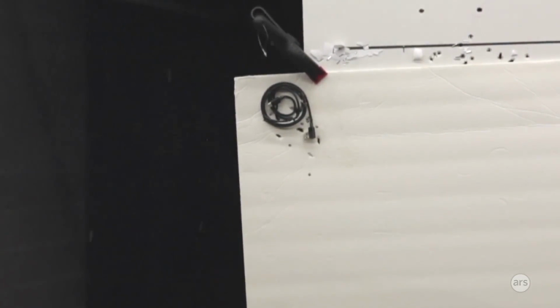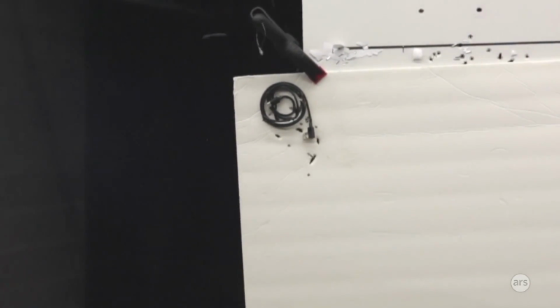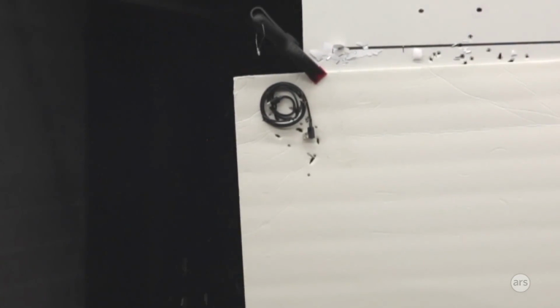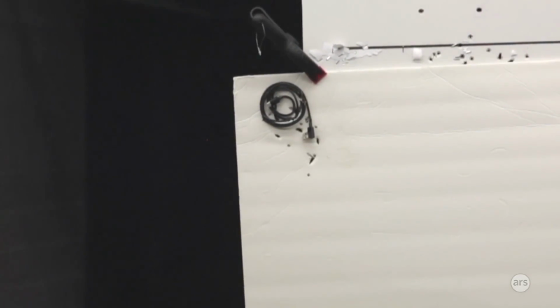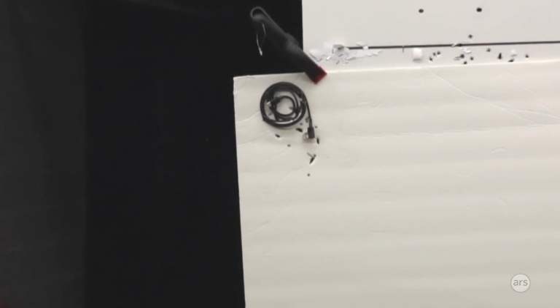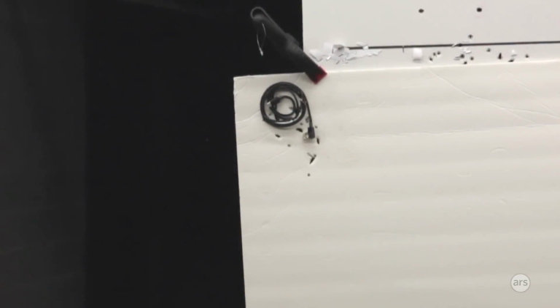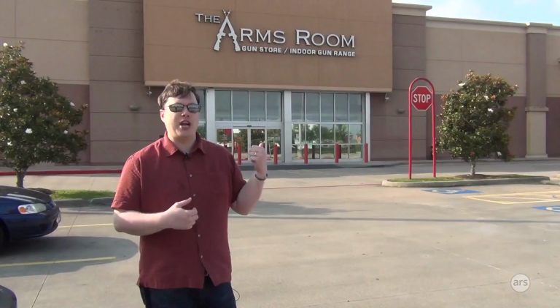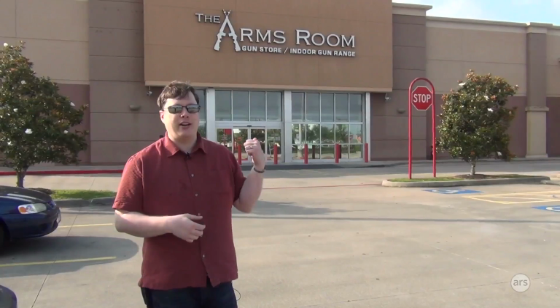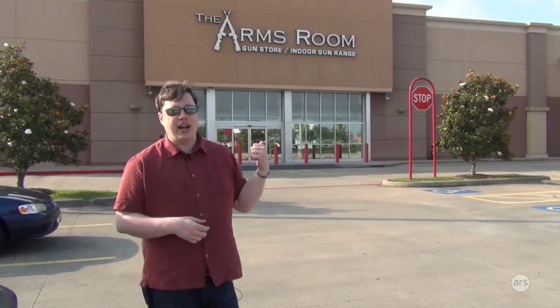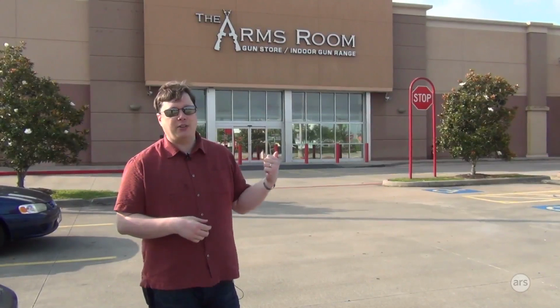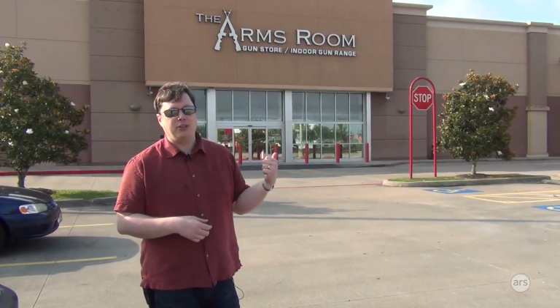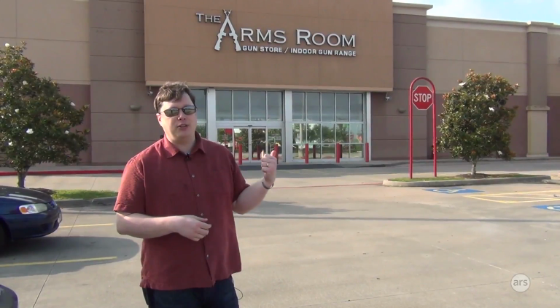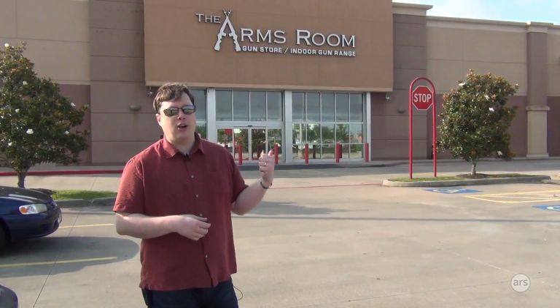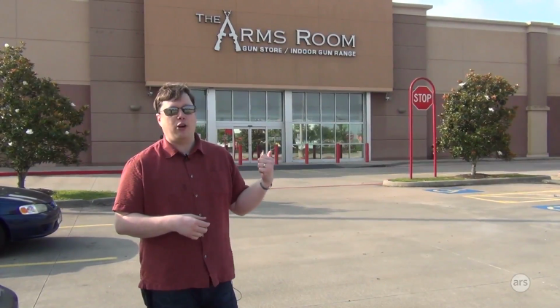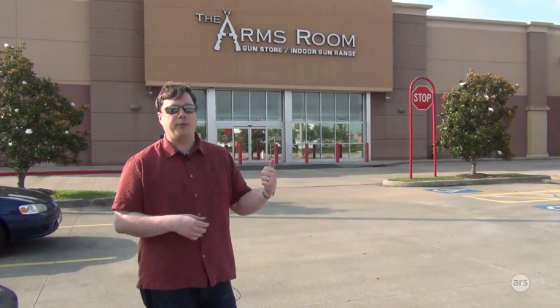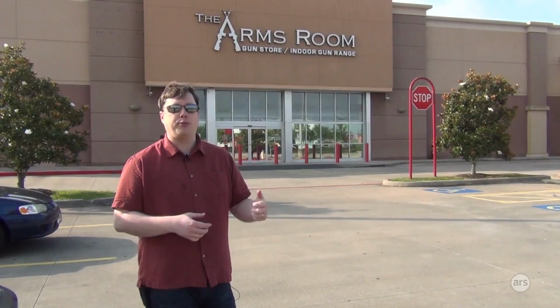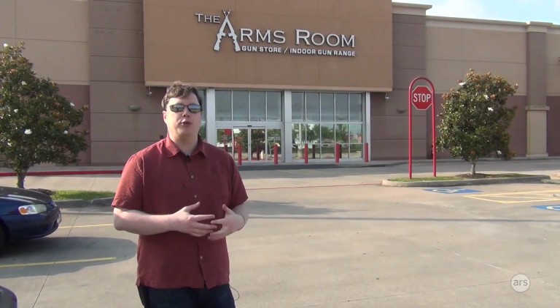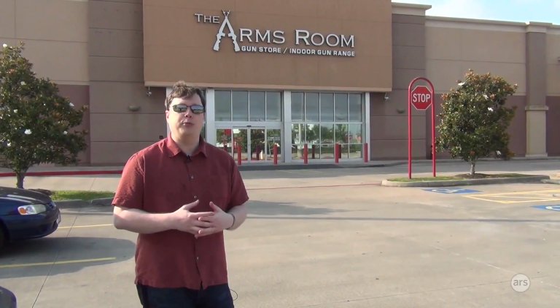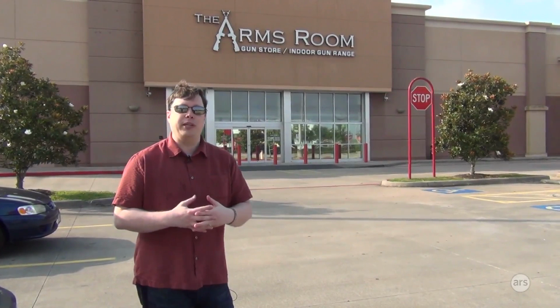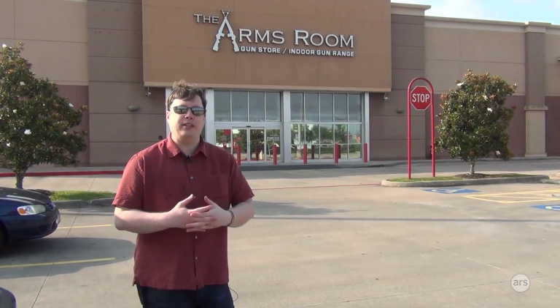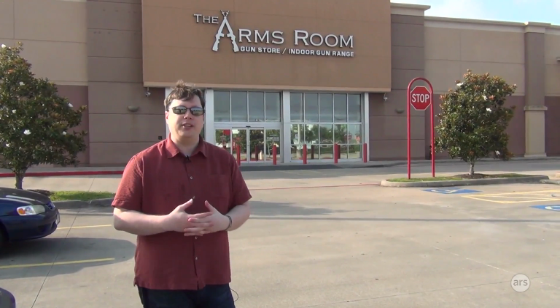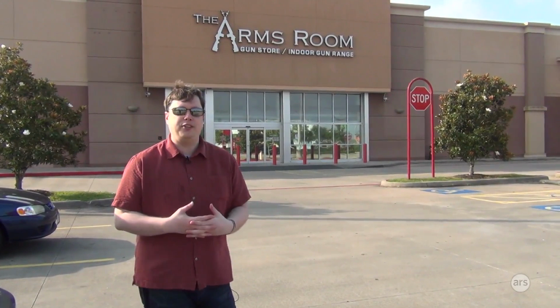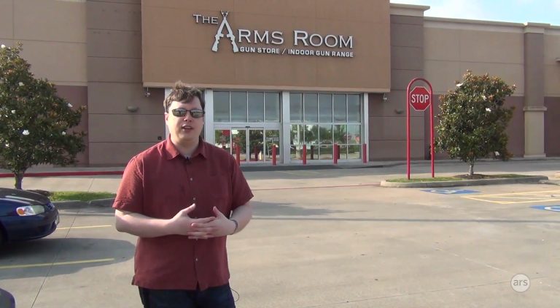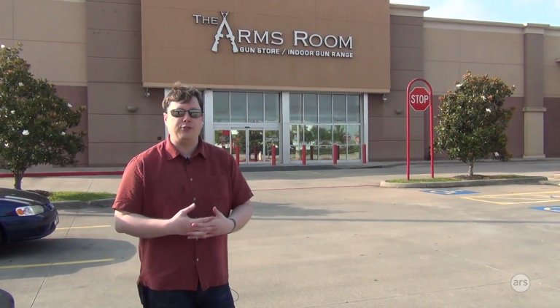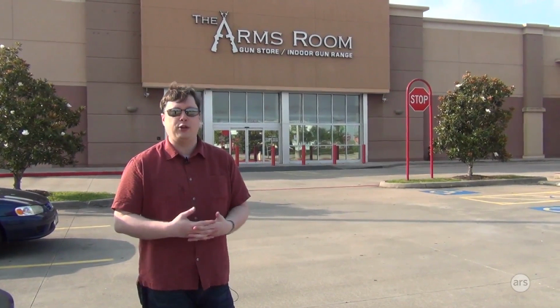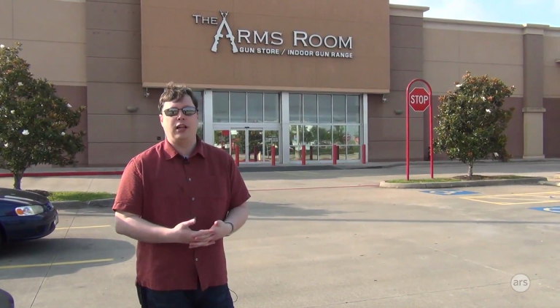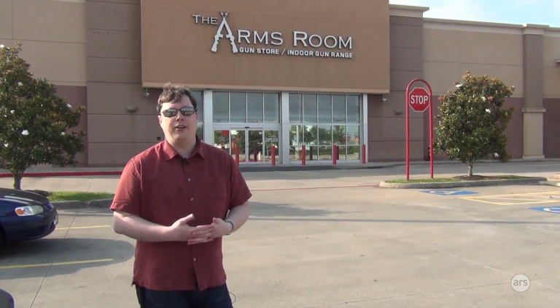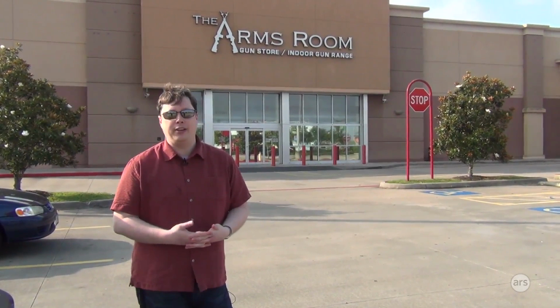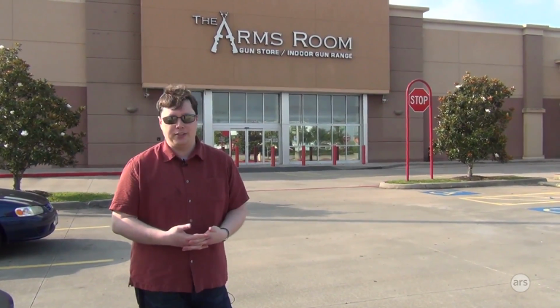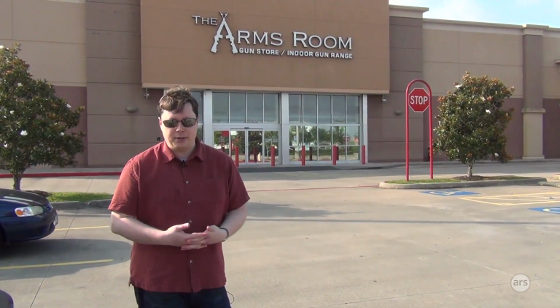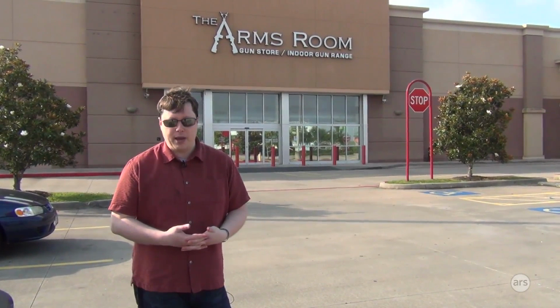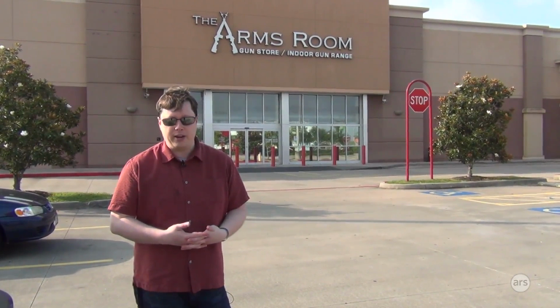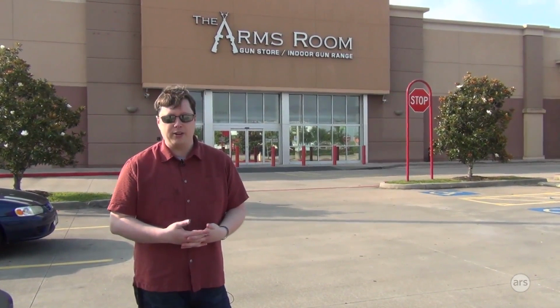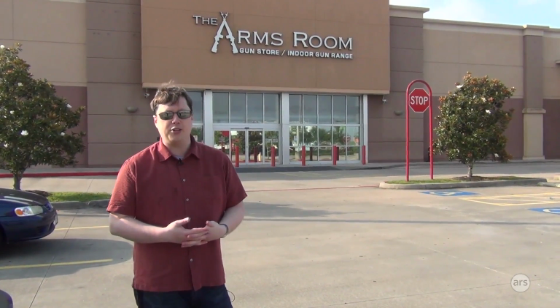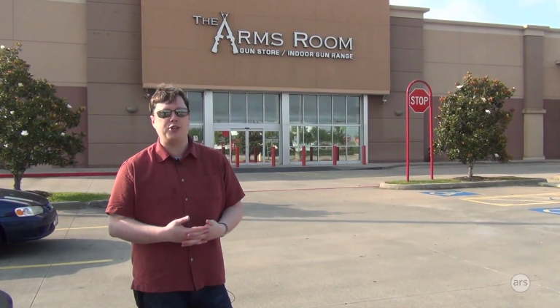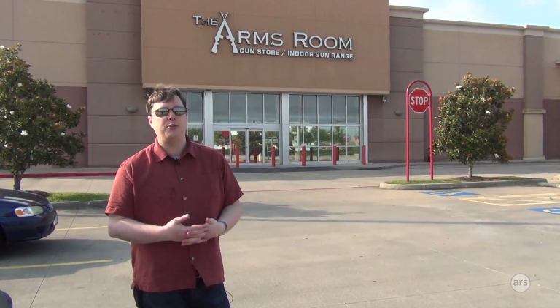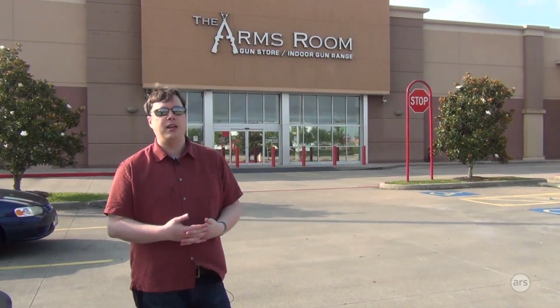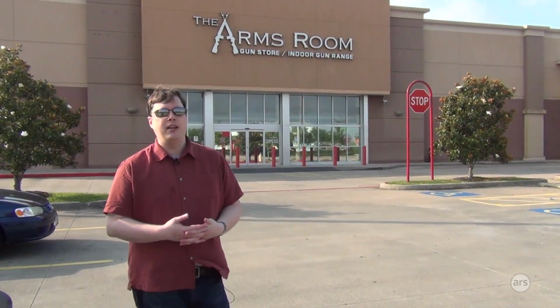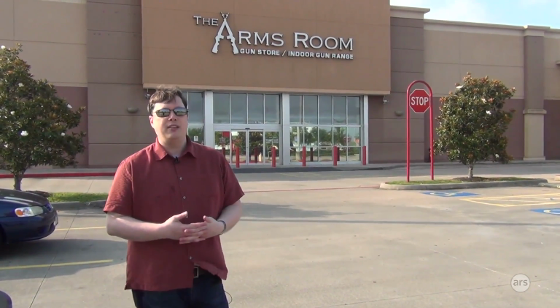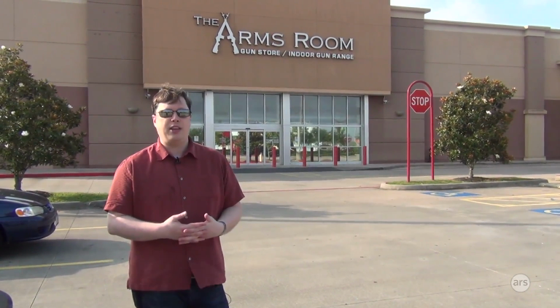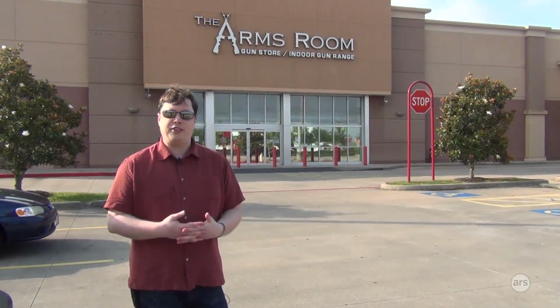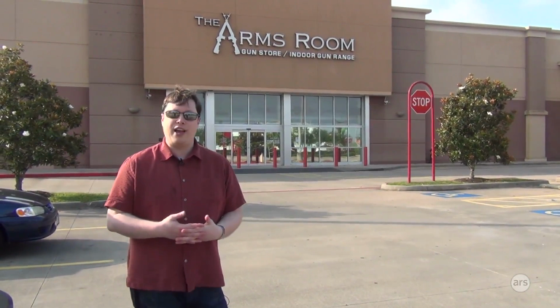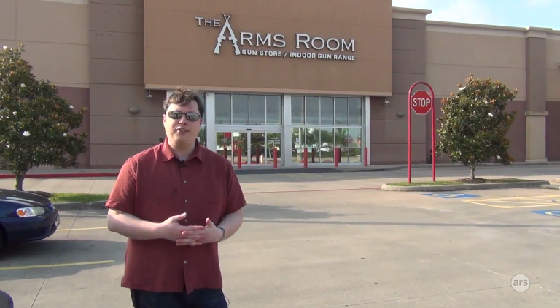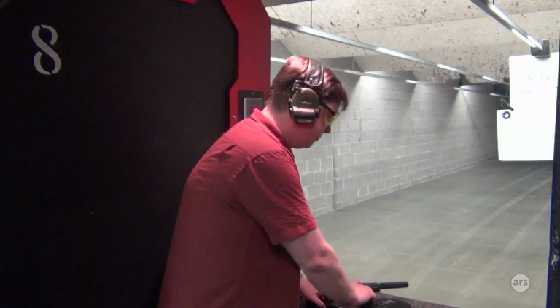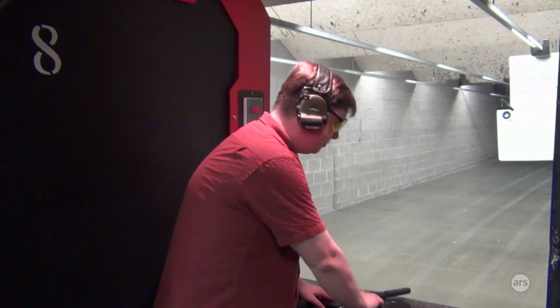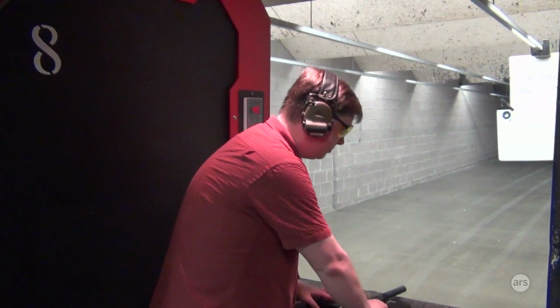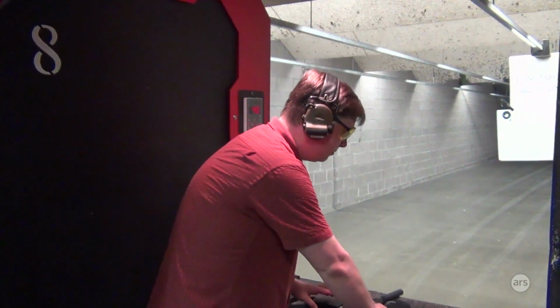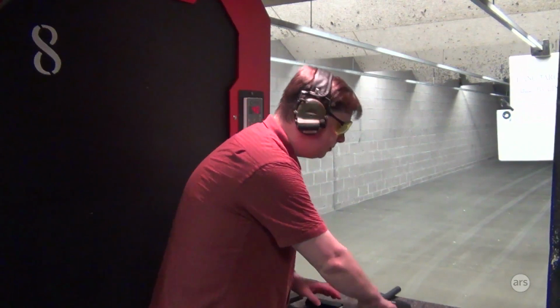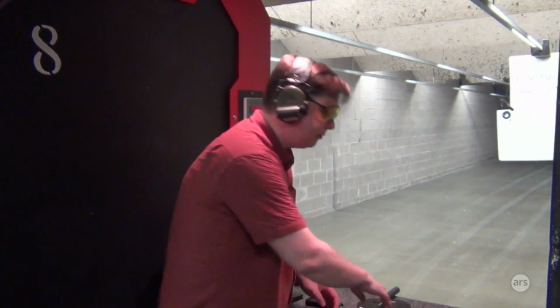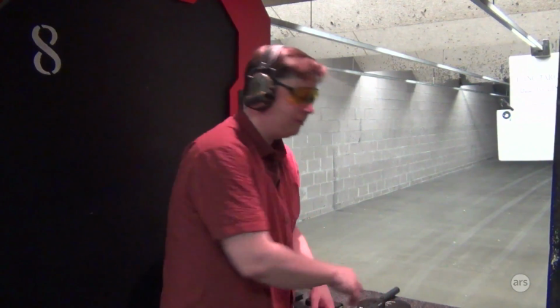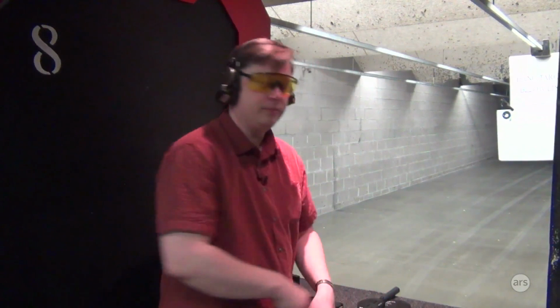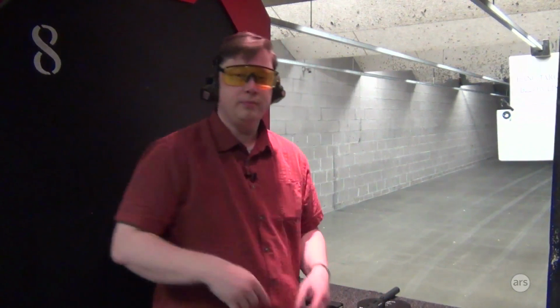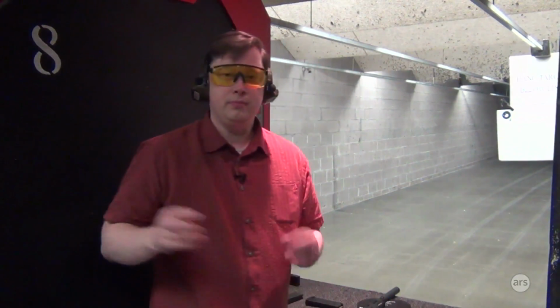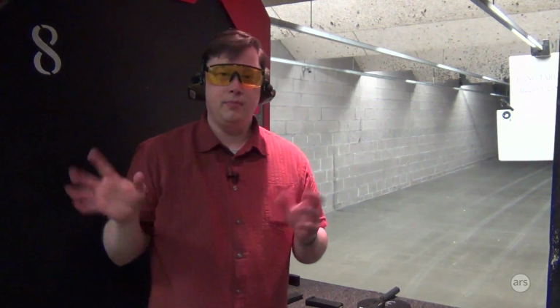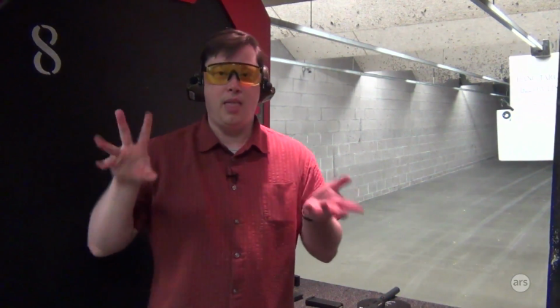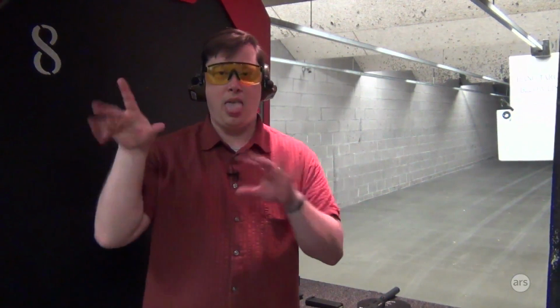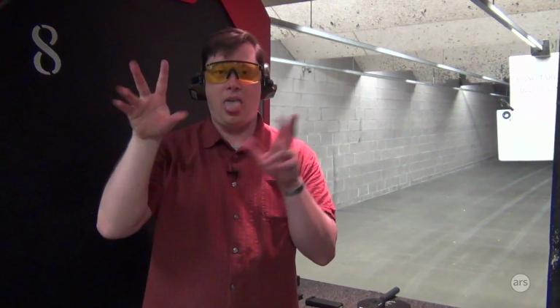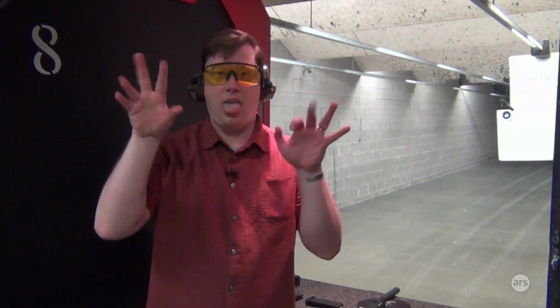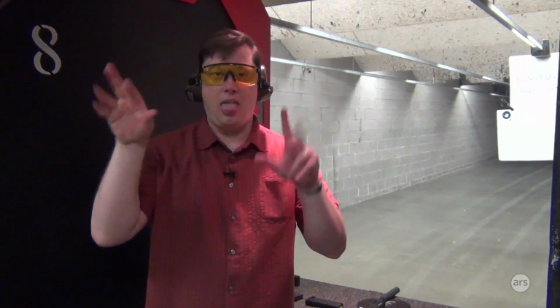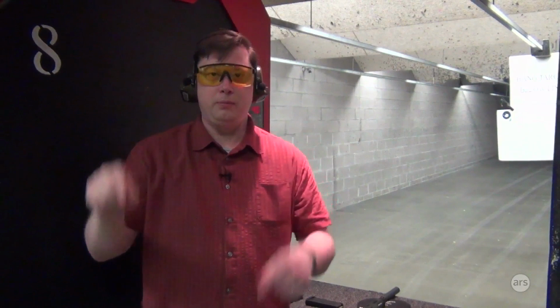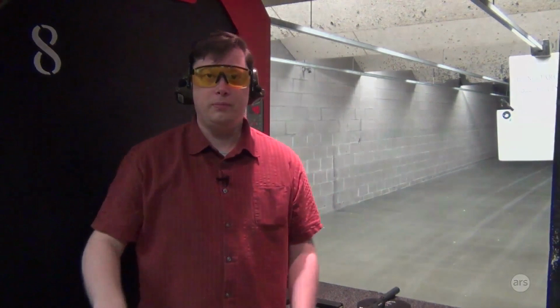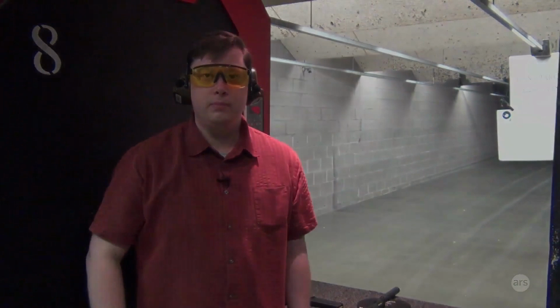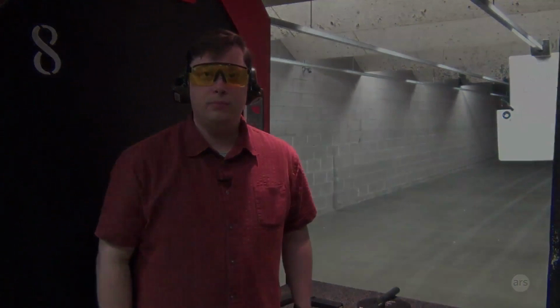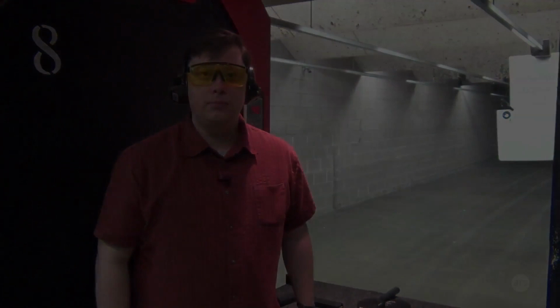I want to give a big shout out to the Arms Room in League City for allowing us to come out here and shoot. Thanks, guys. Lee Hutchinson for Ars Technica. See you all later.